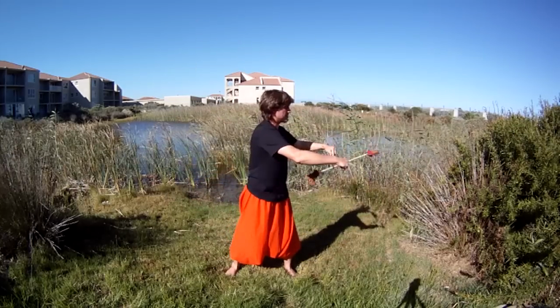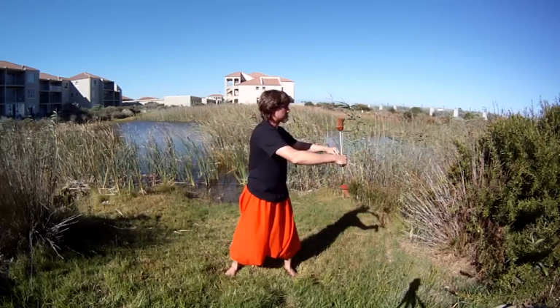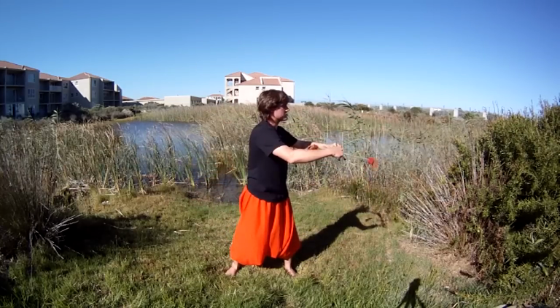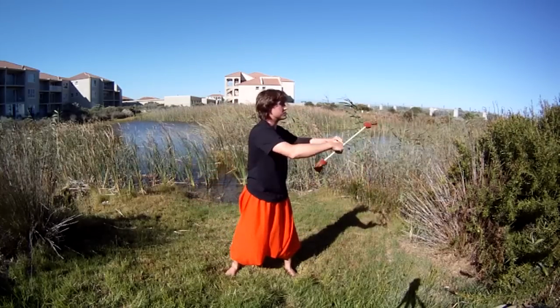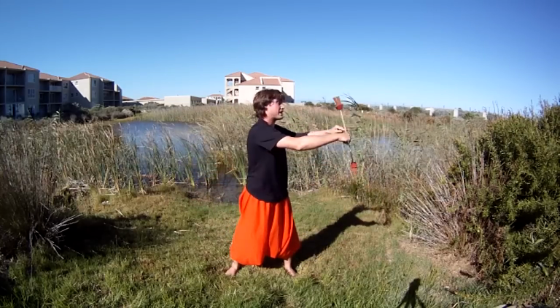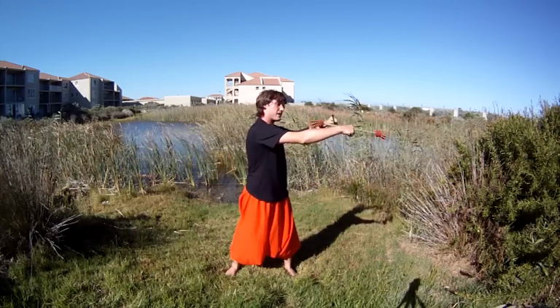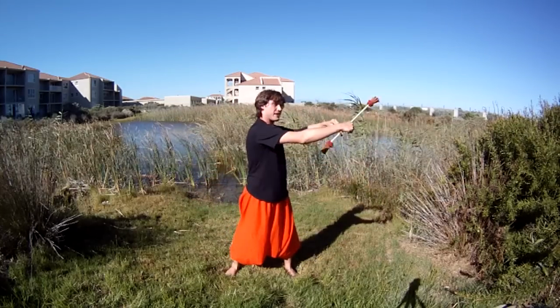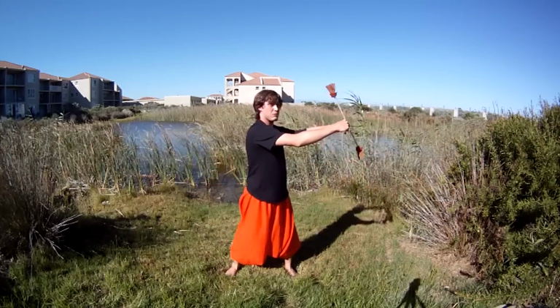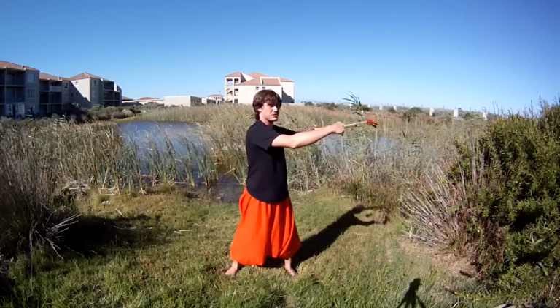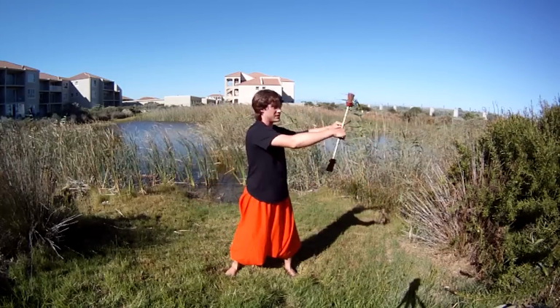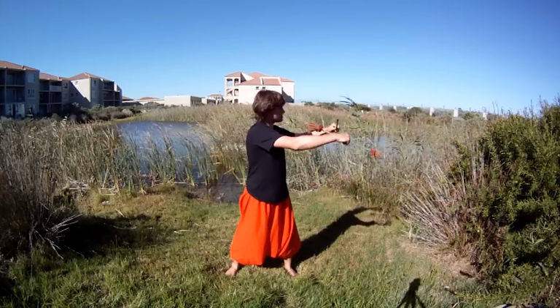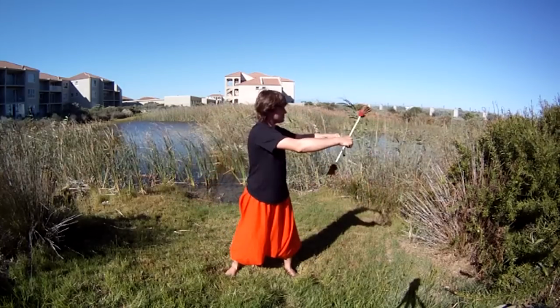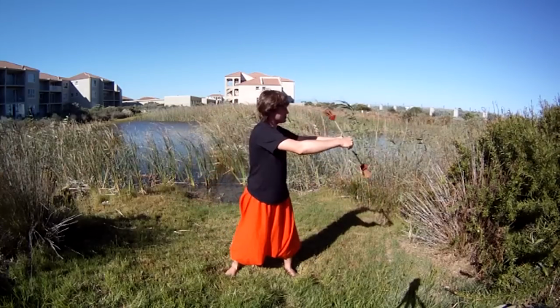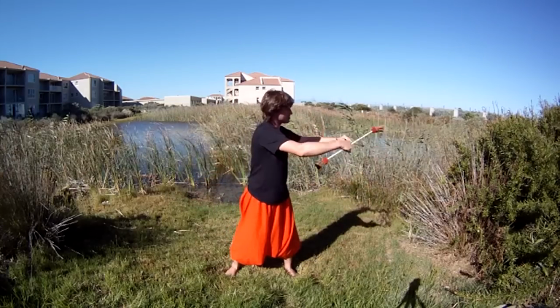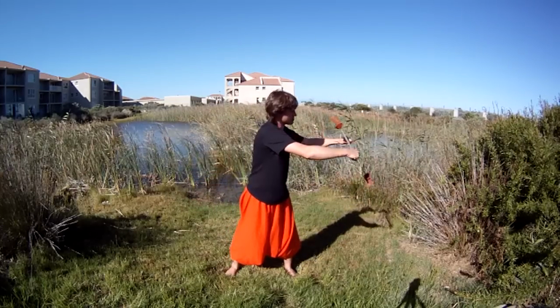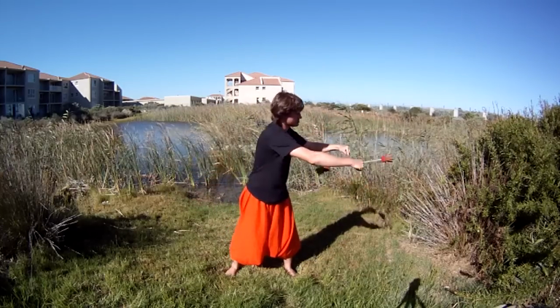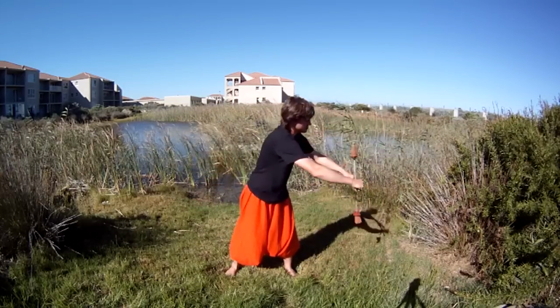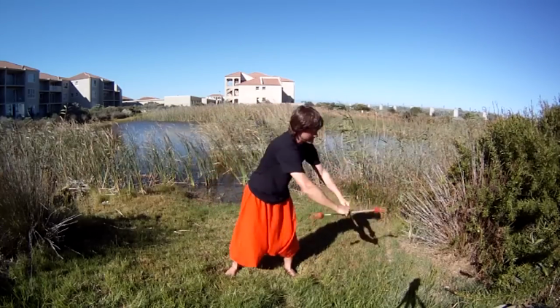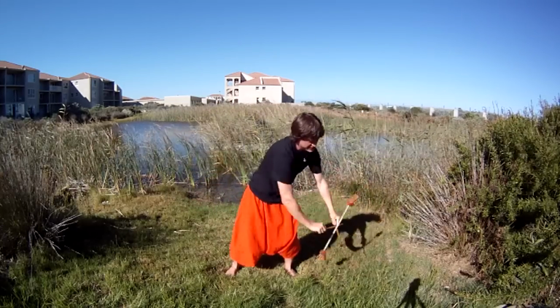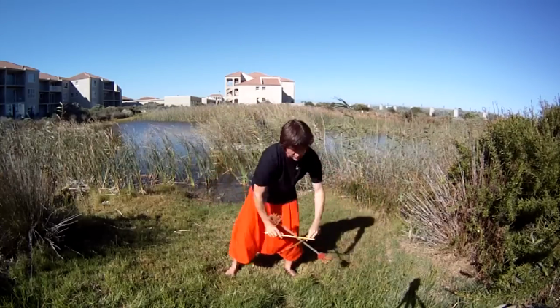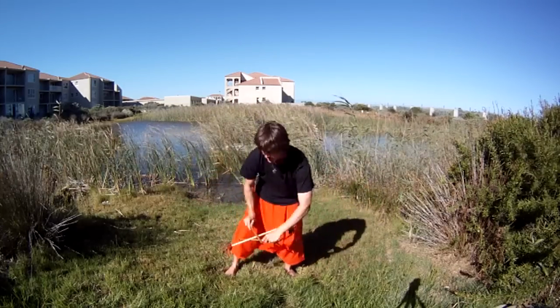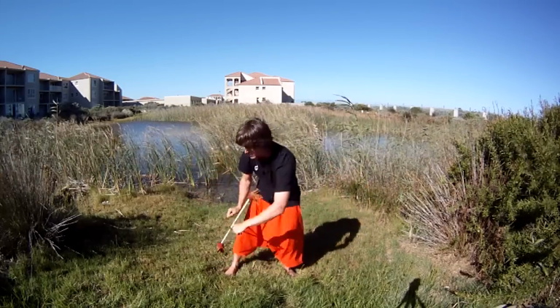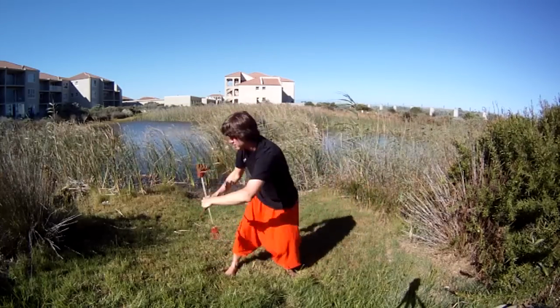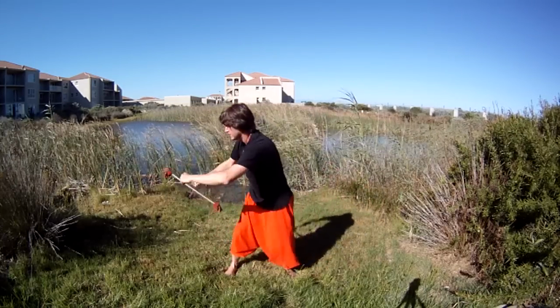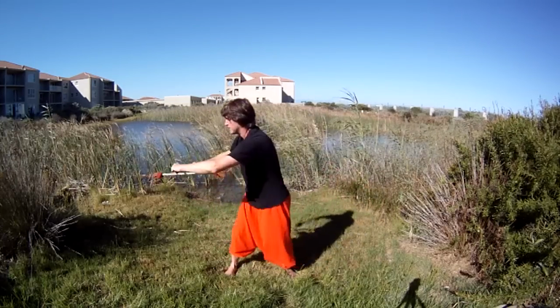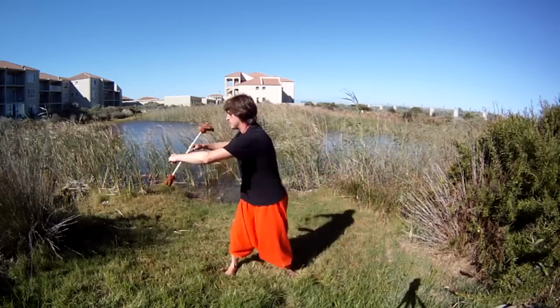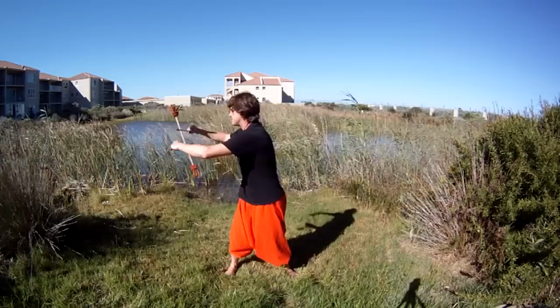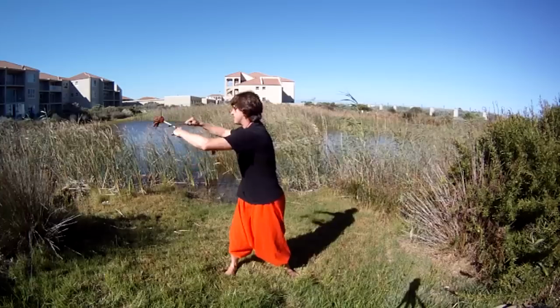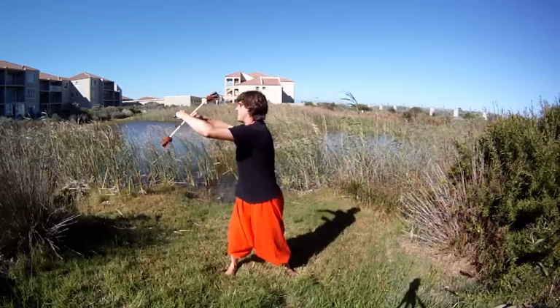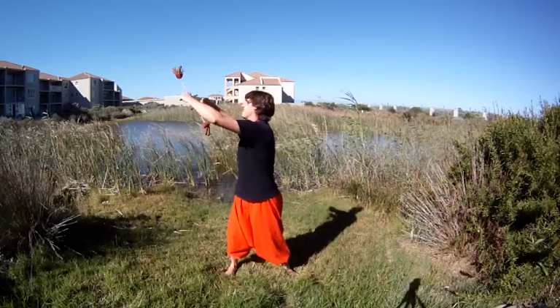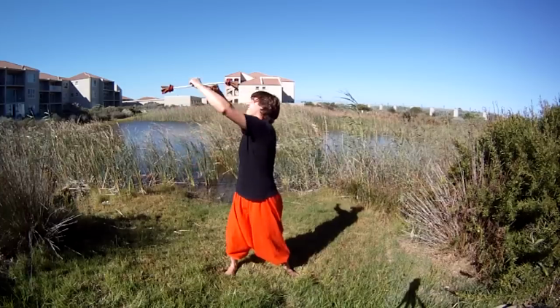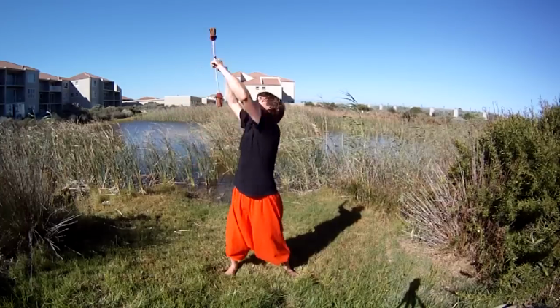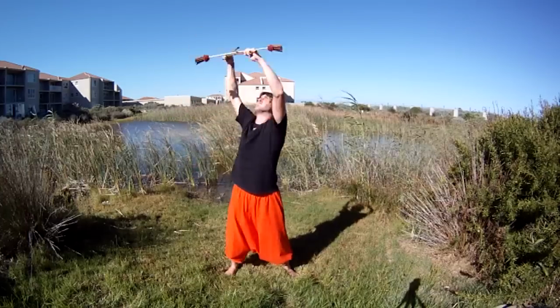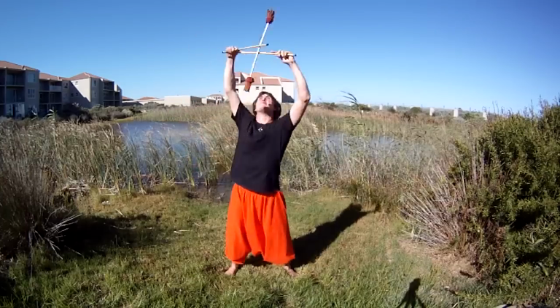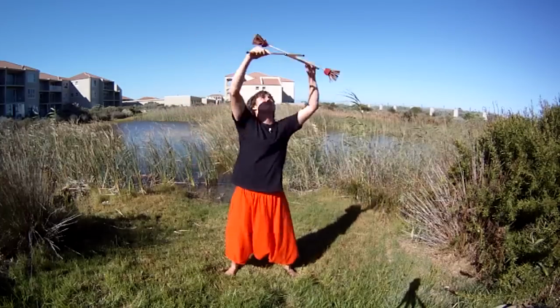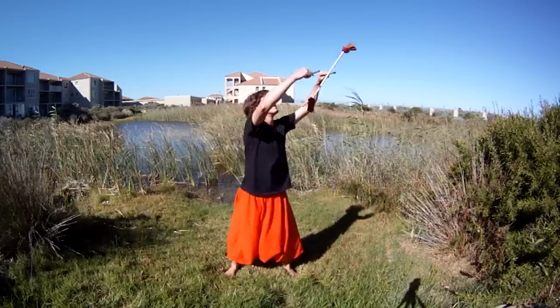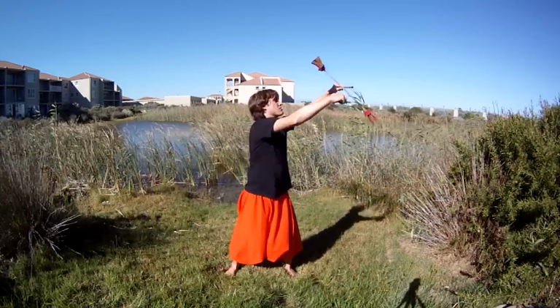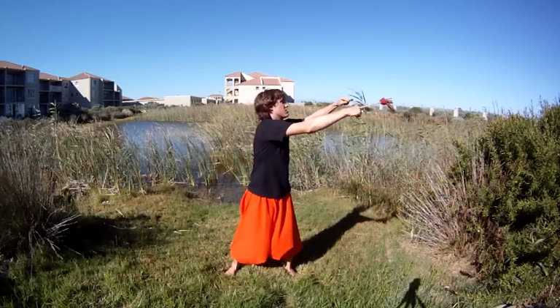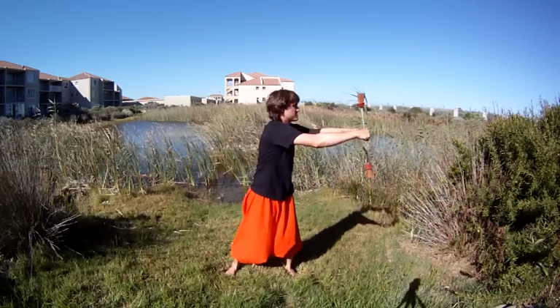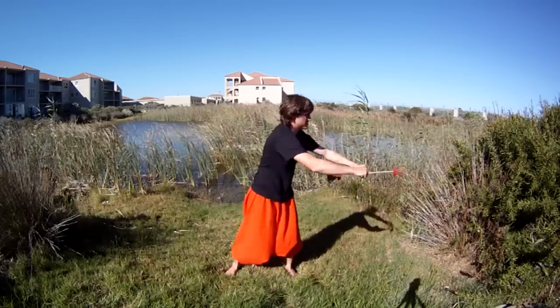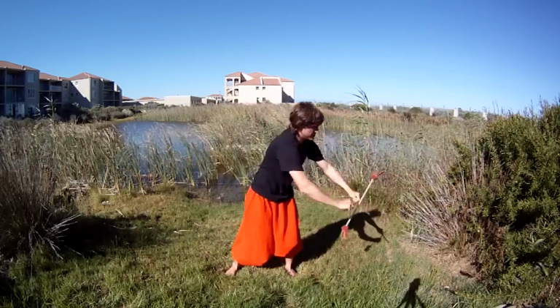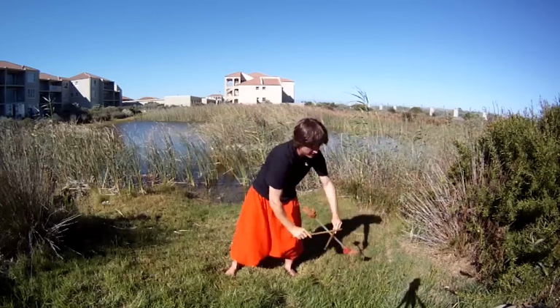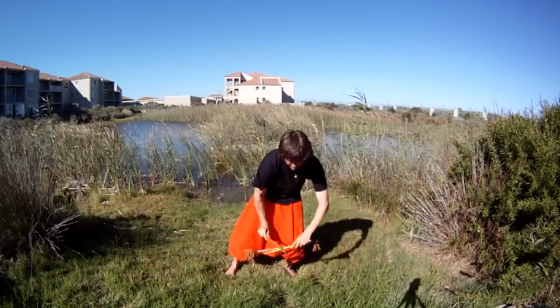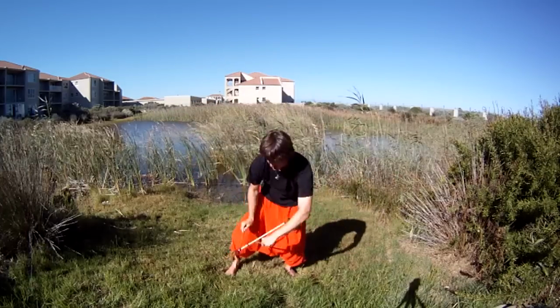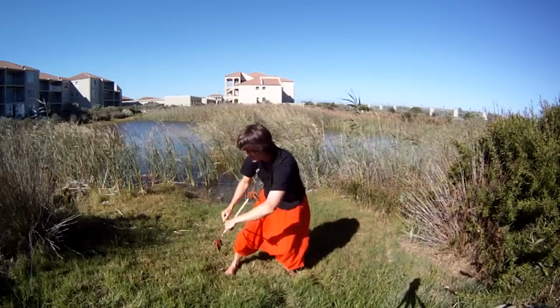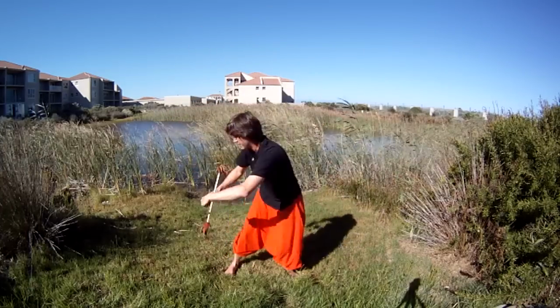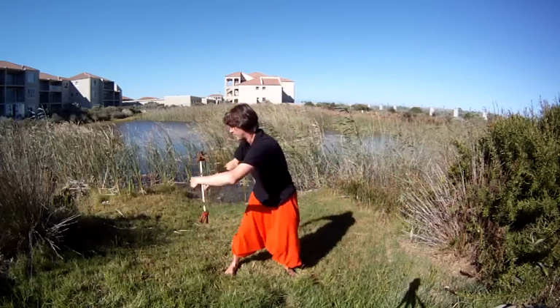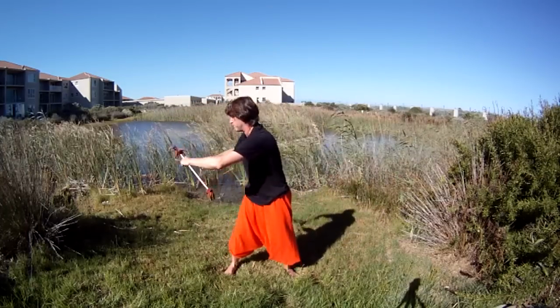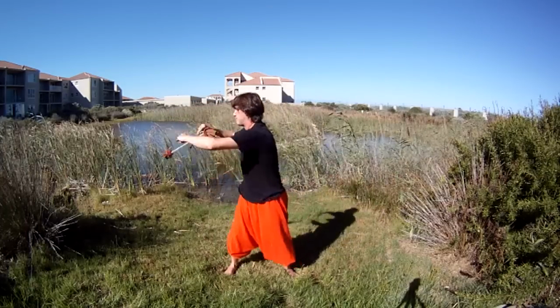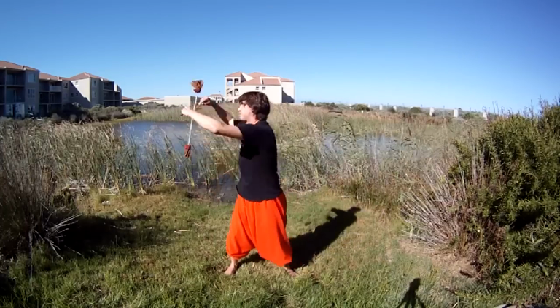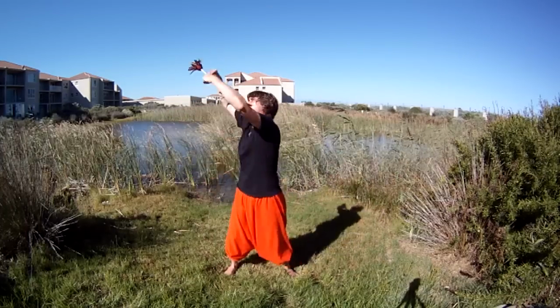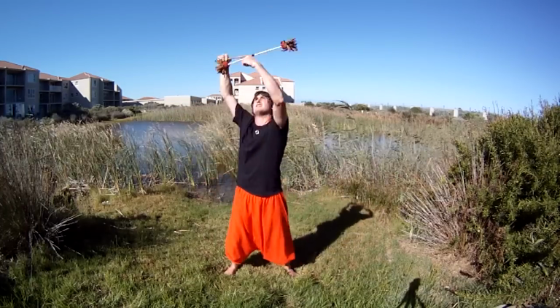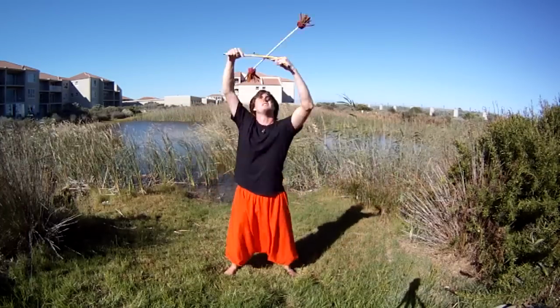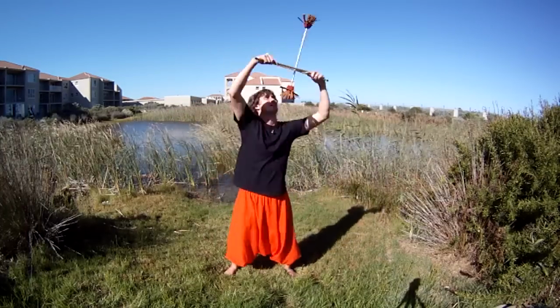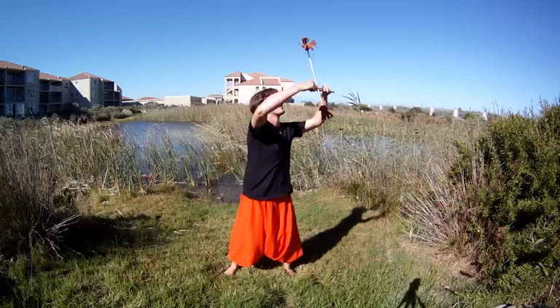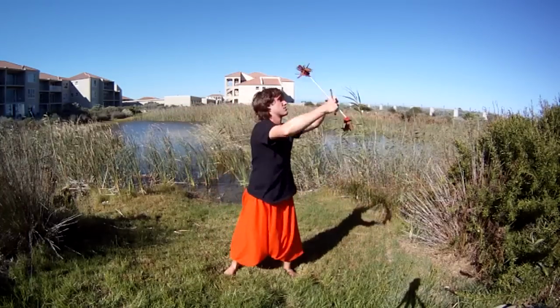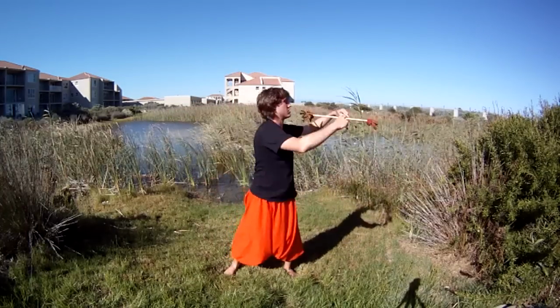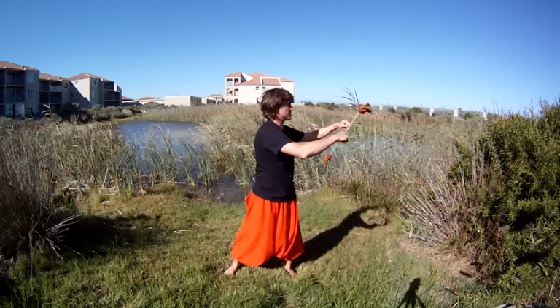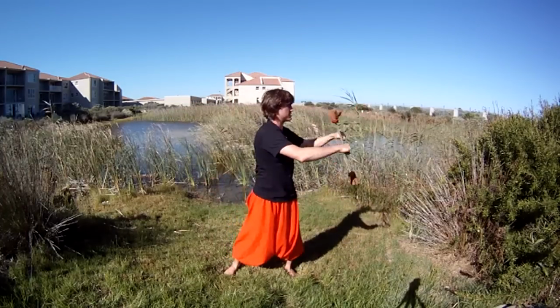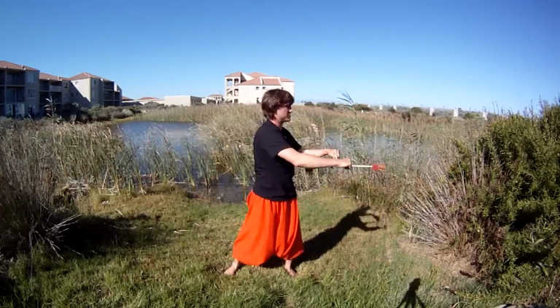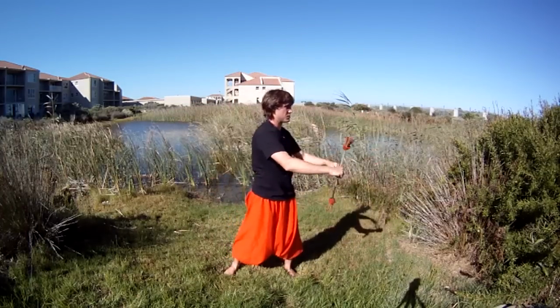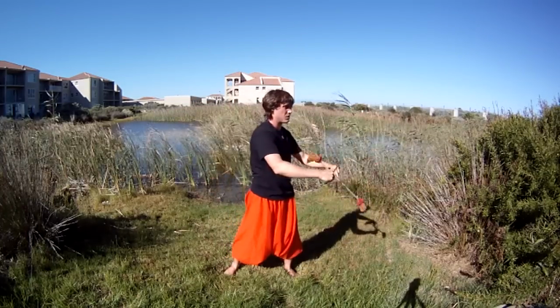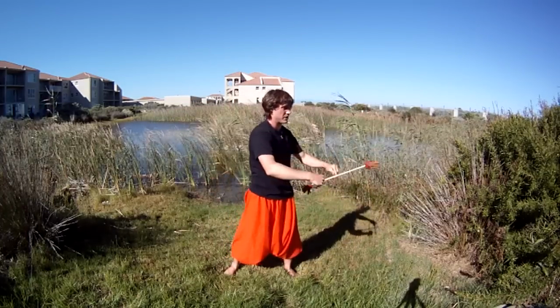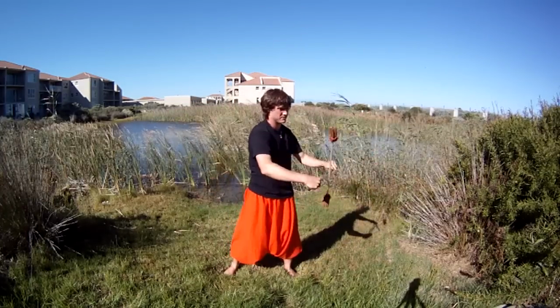You can do that - that was in-spin. You can also do it anti-spin: down, up, across, down, up, across, and so on.